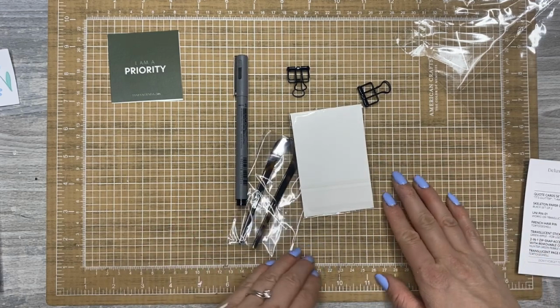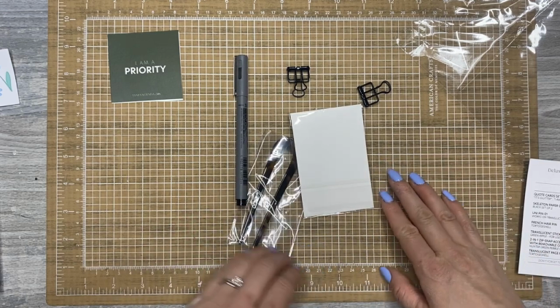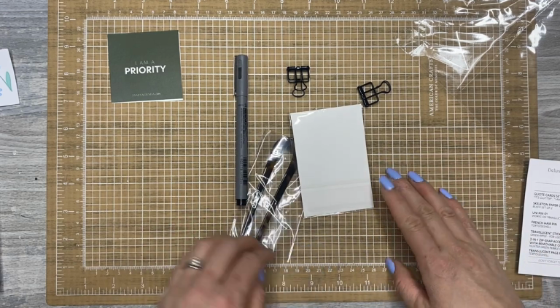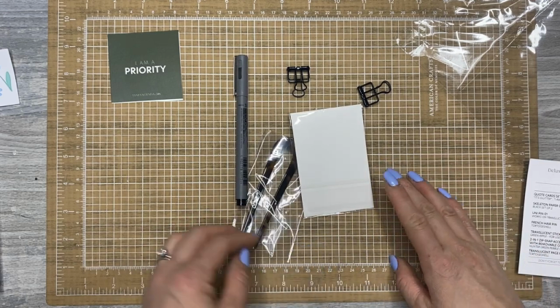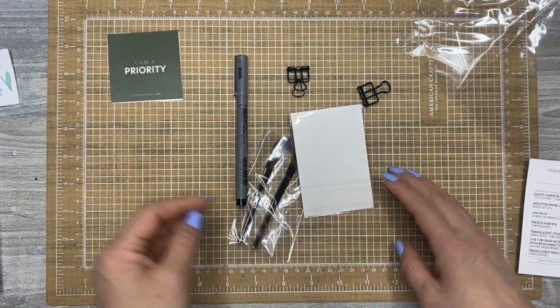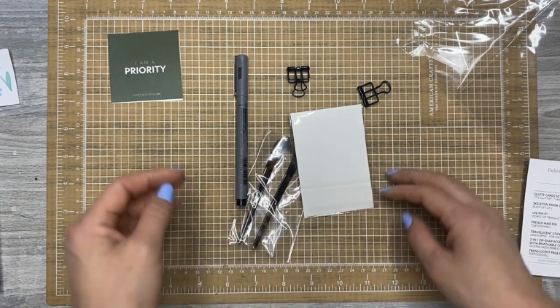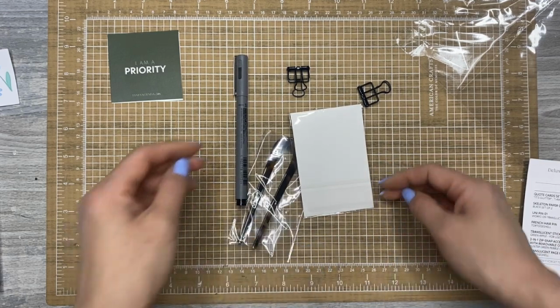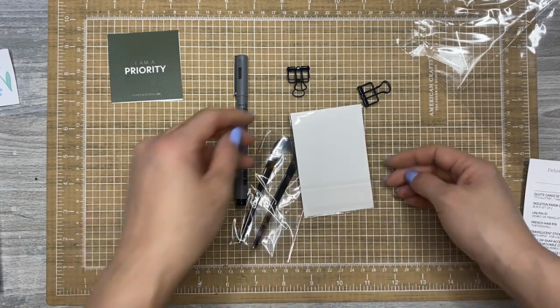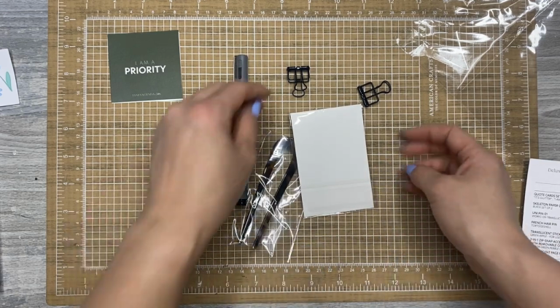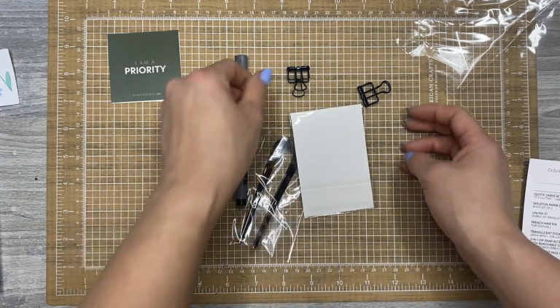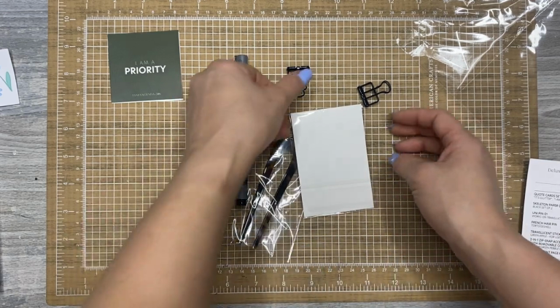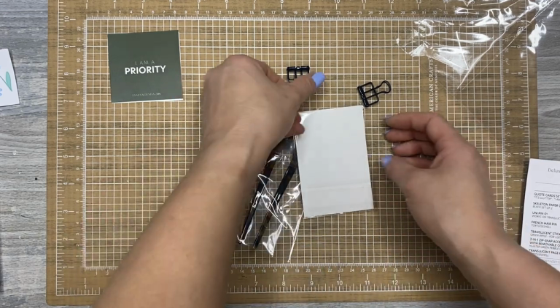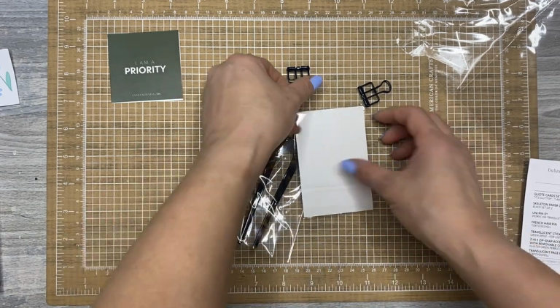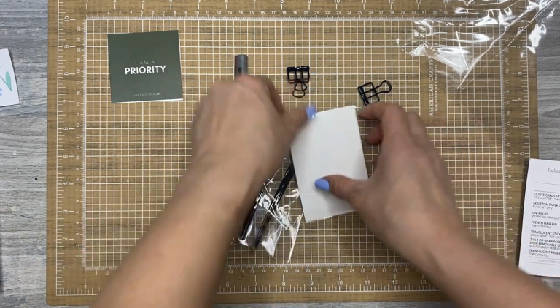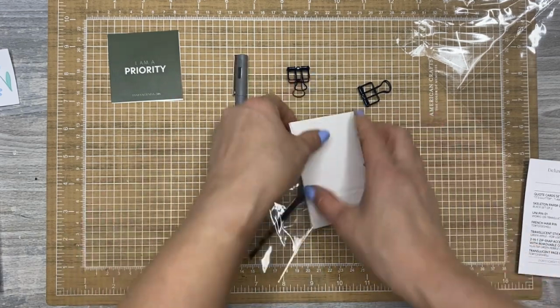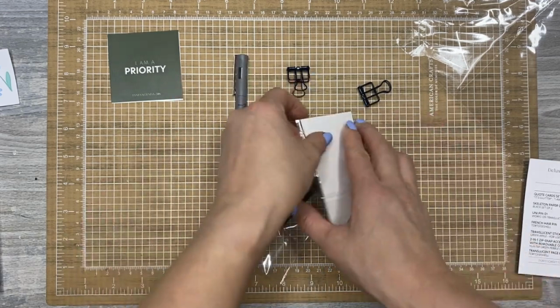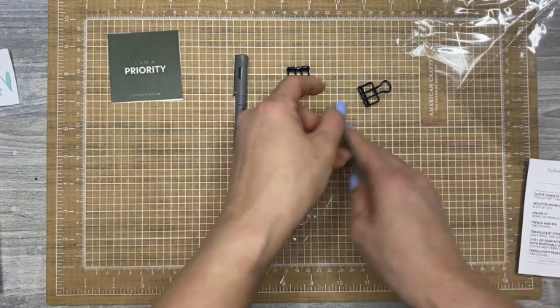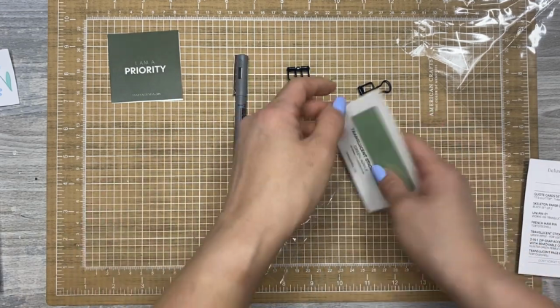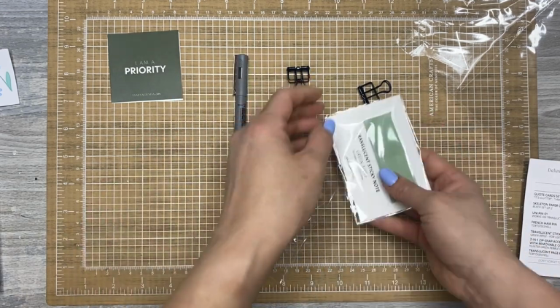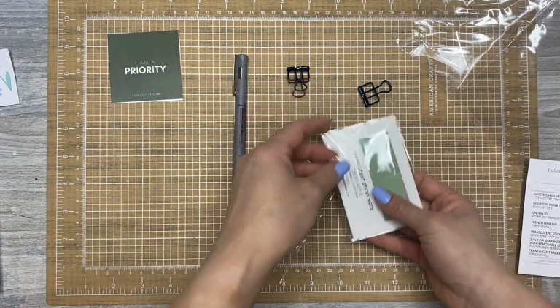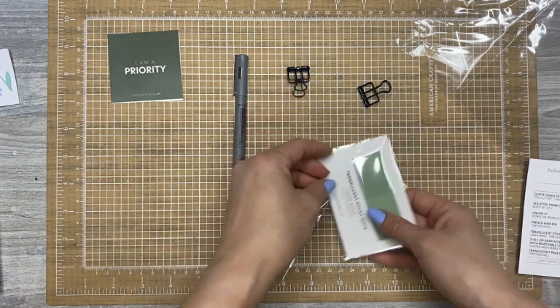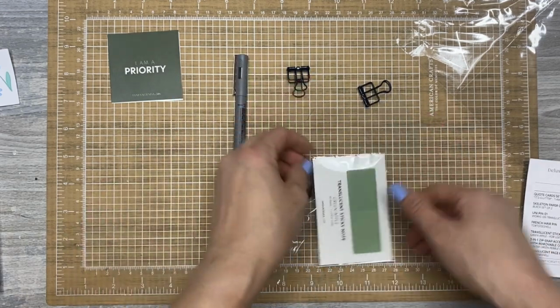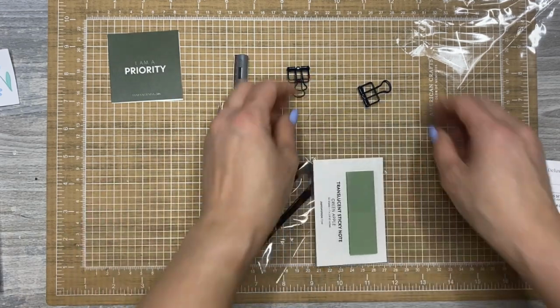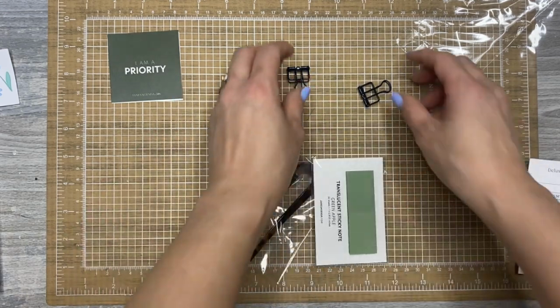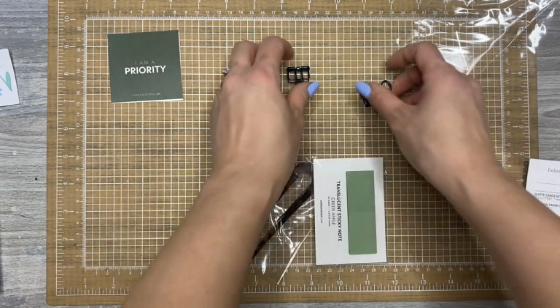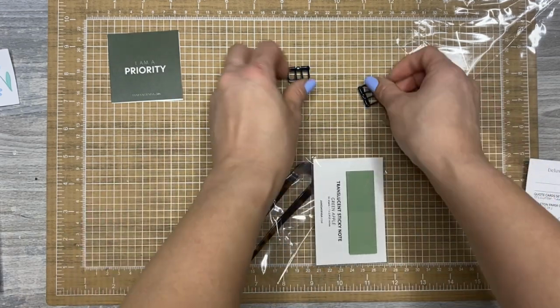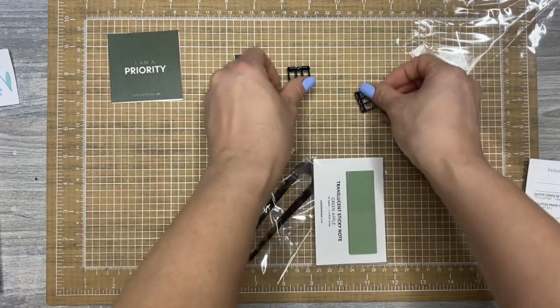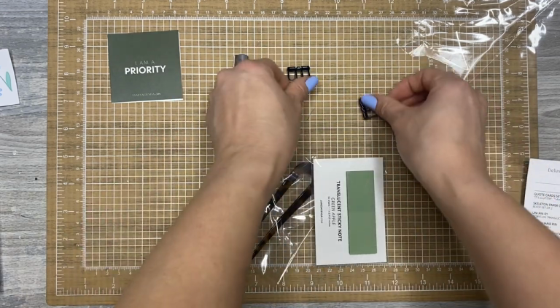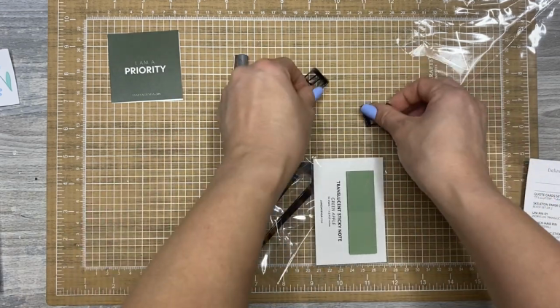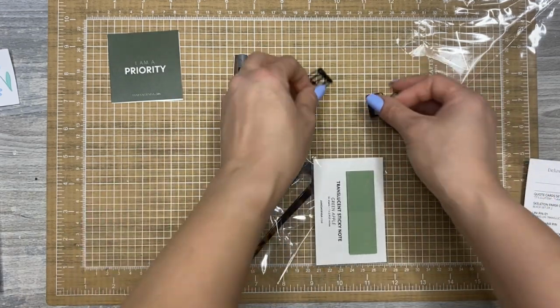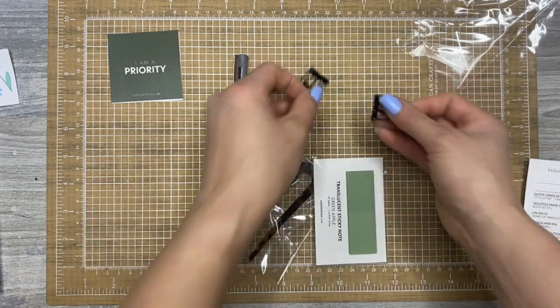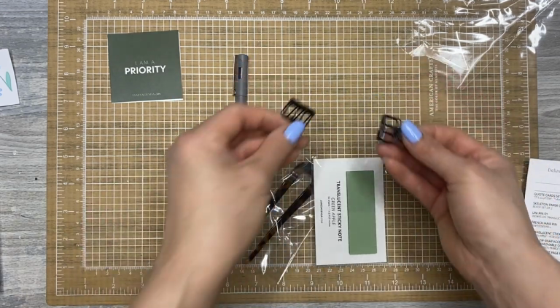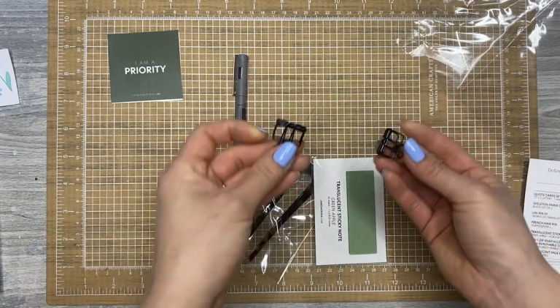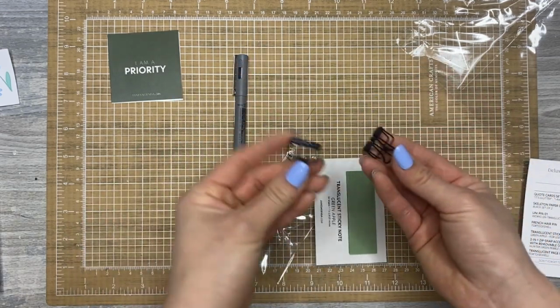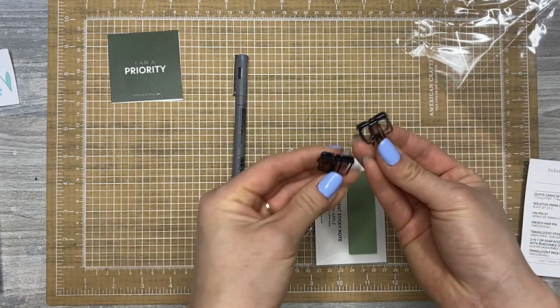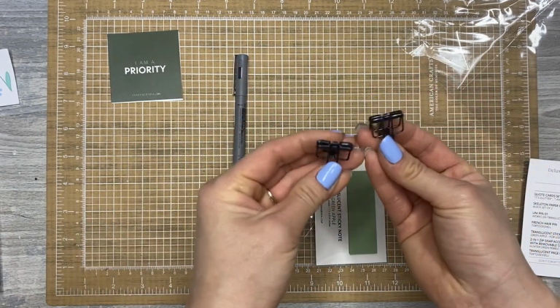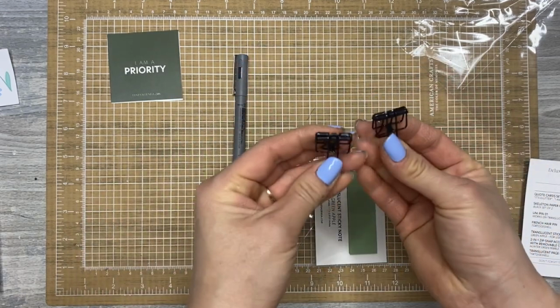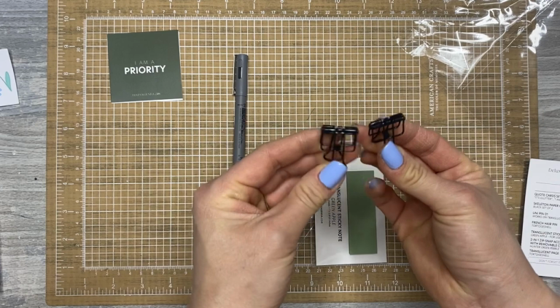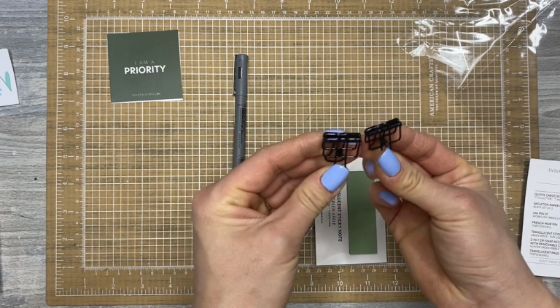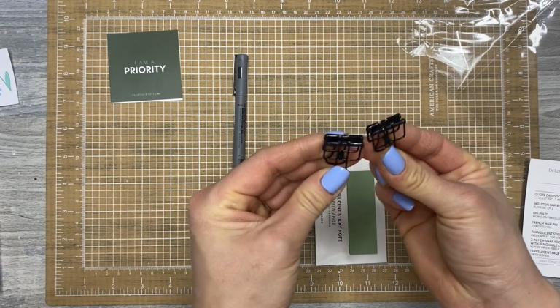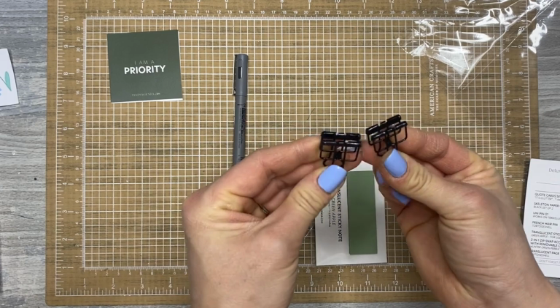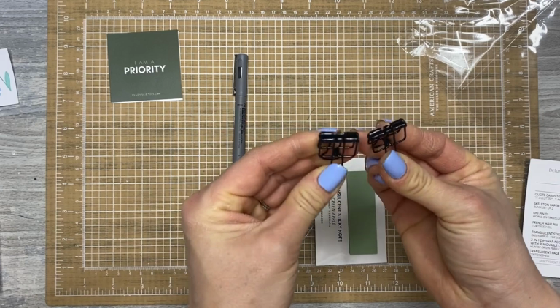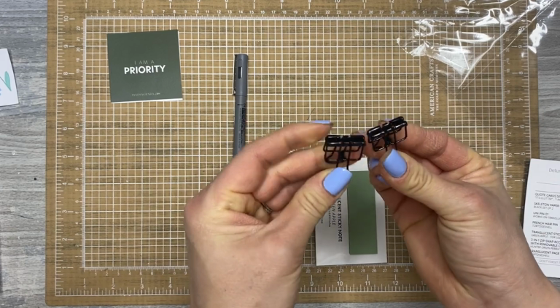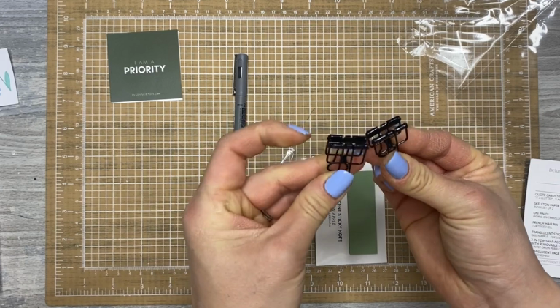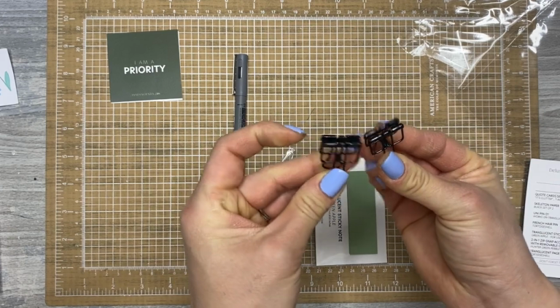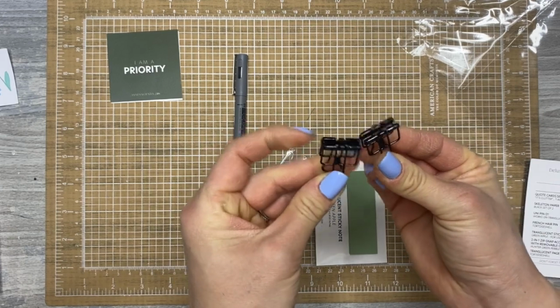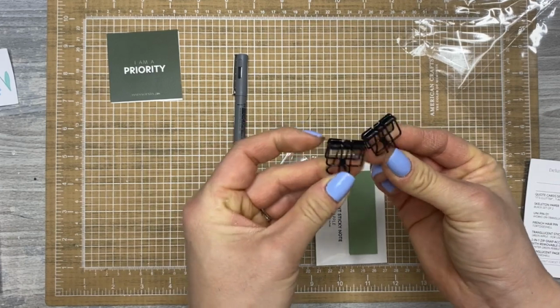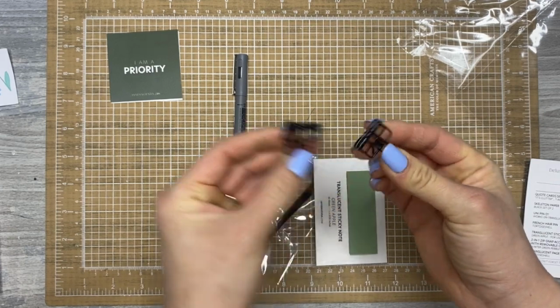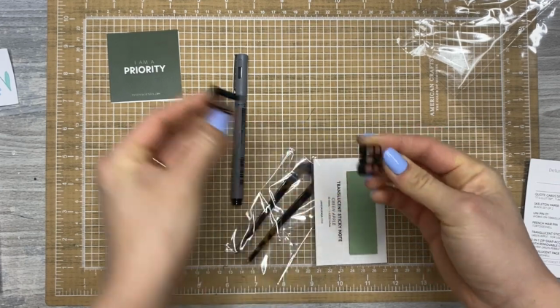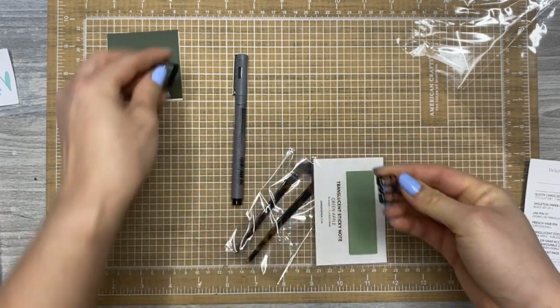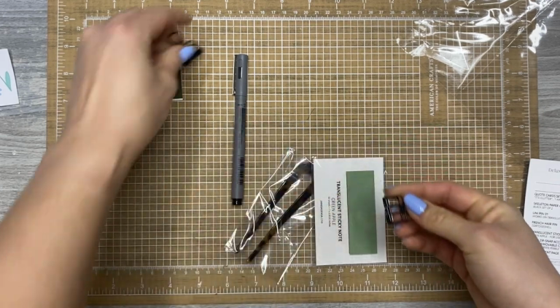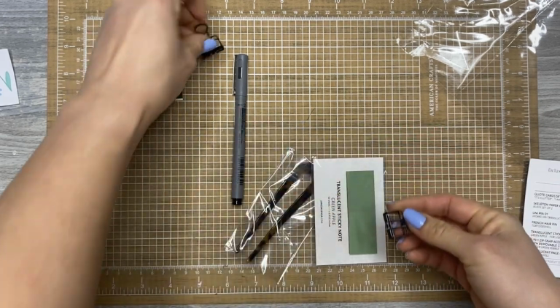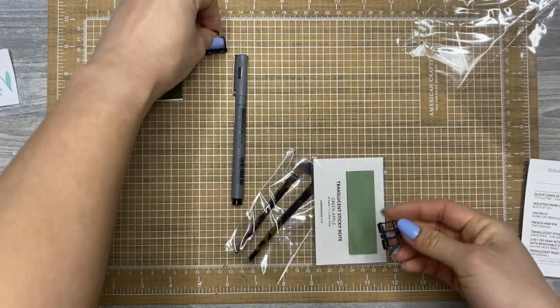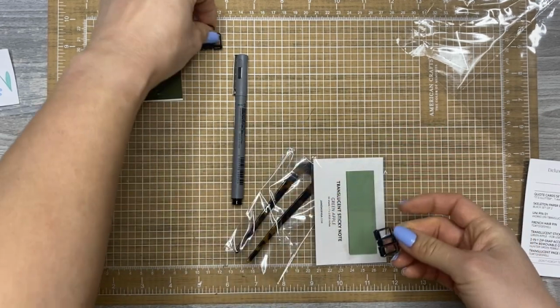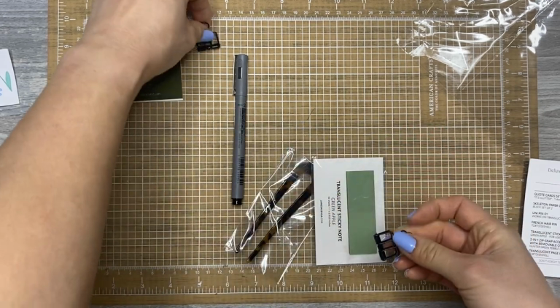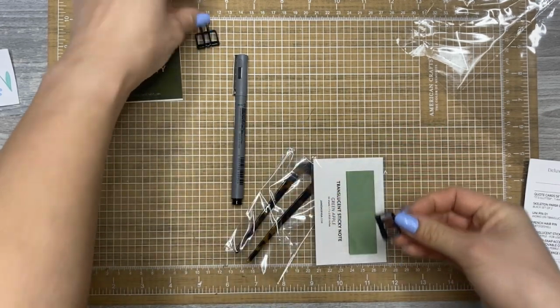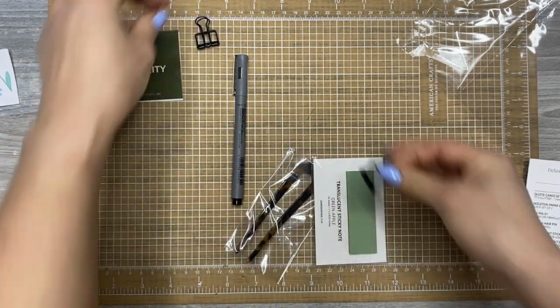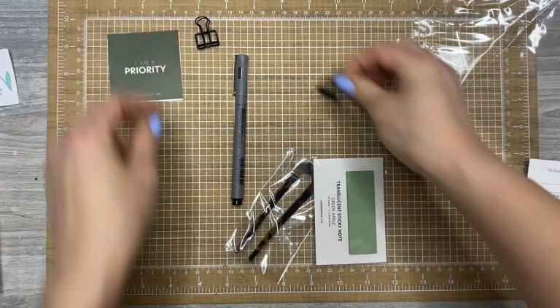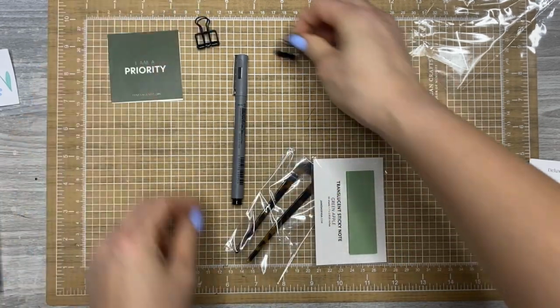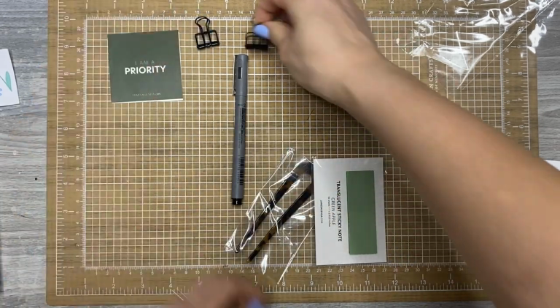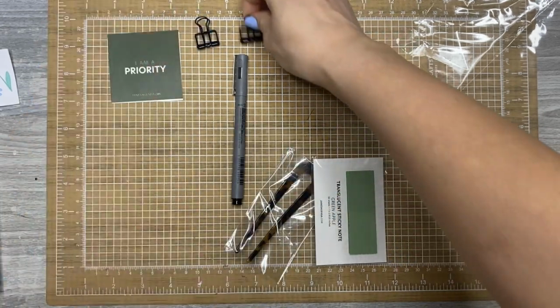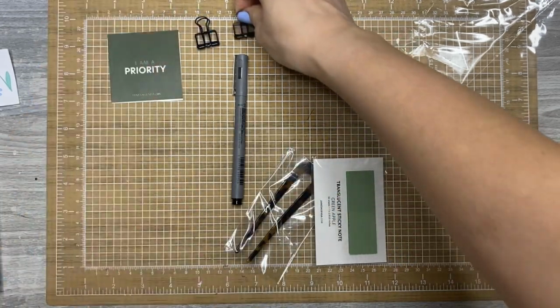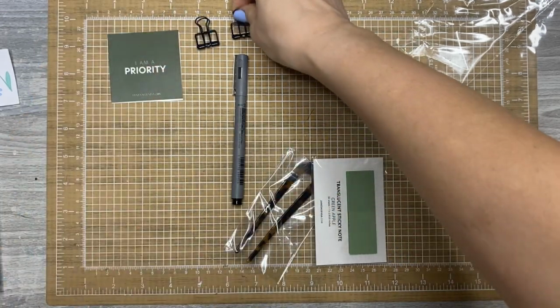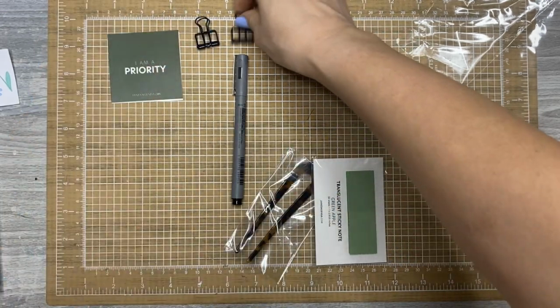There are skeleton paper clips in black — two of those. These are great for holding your page.